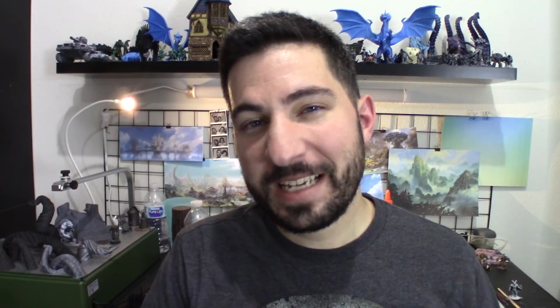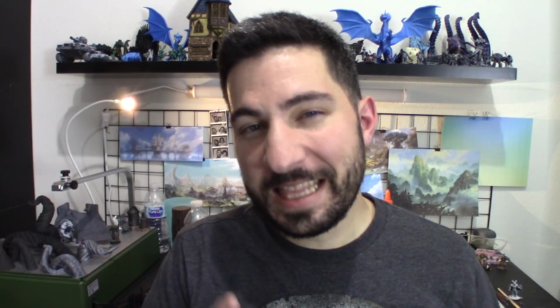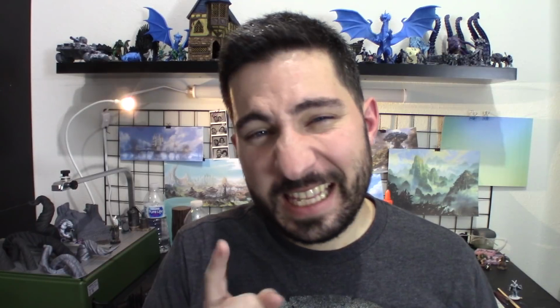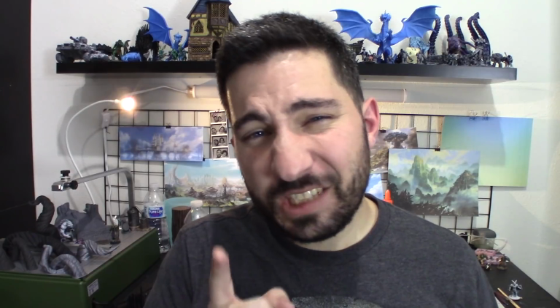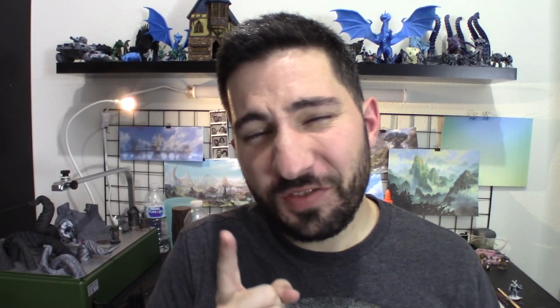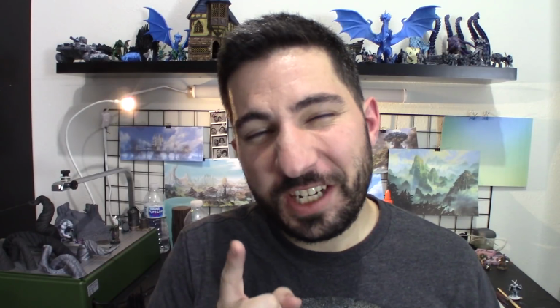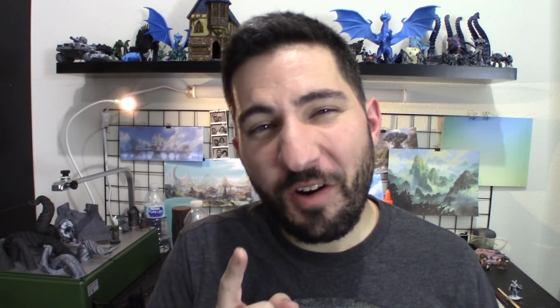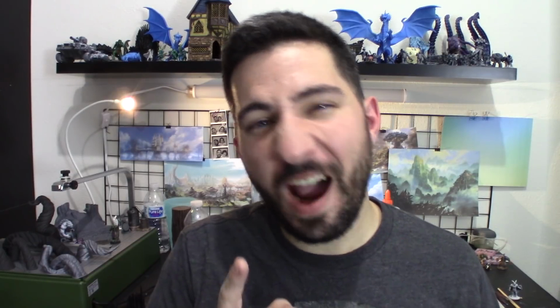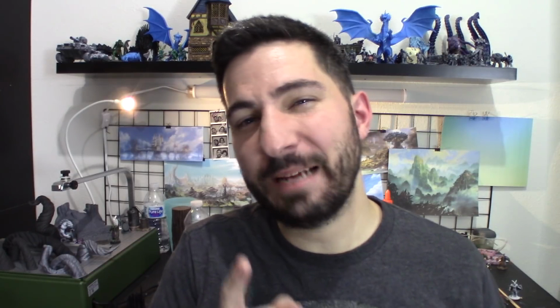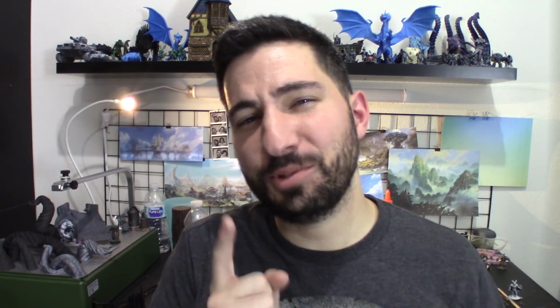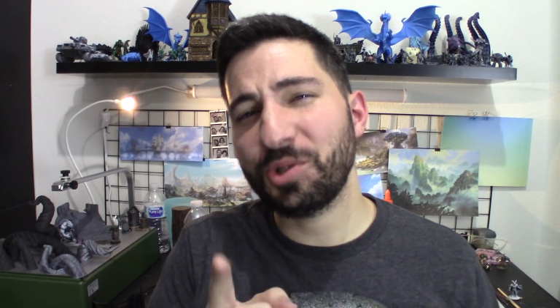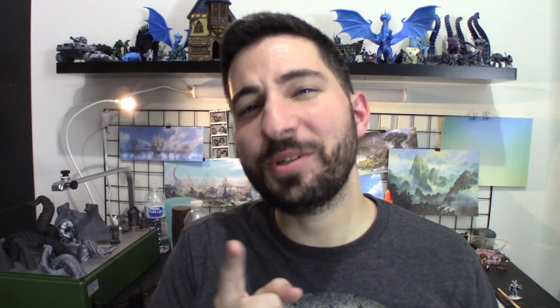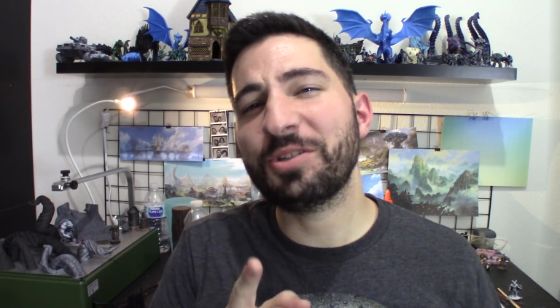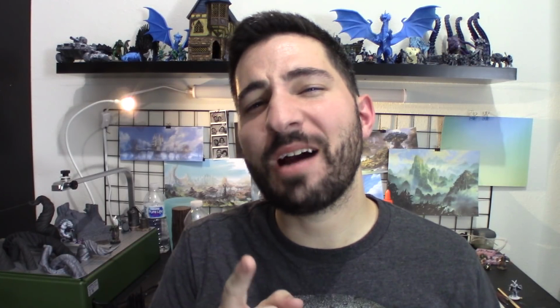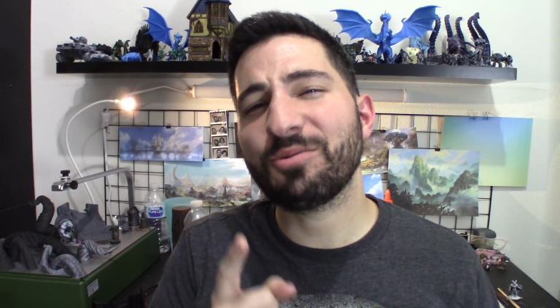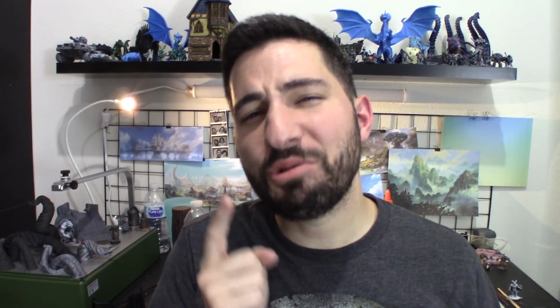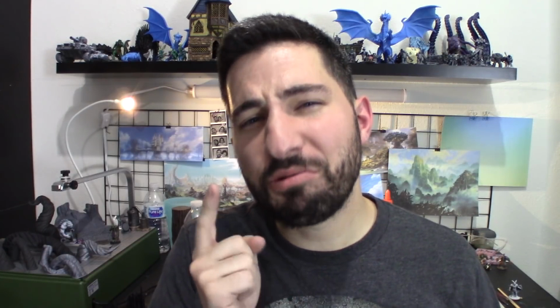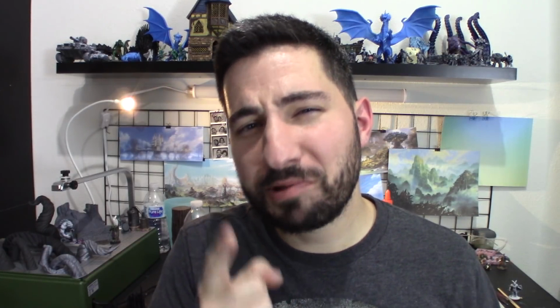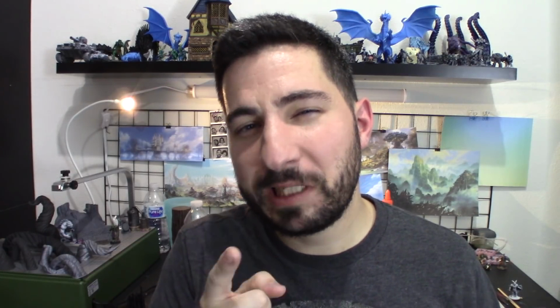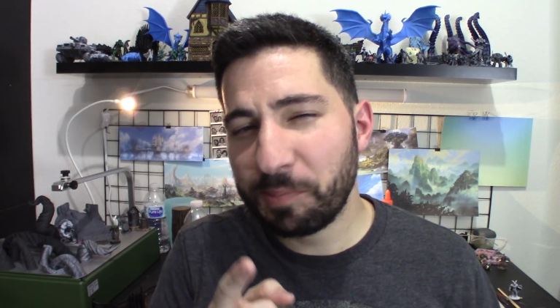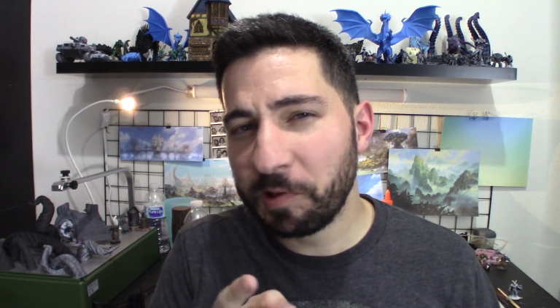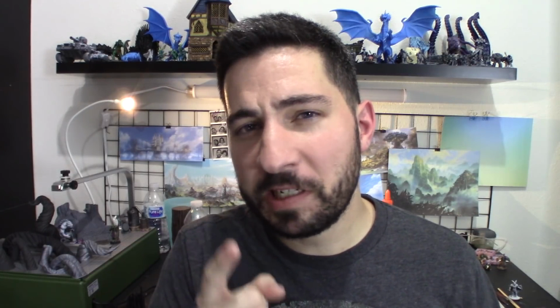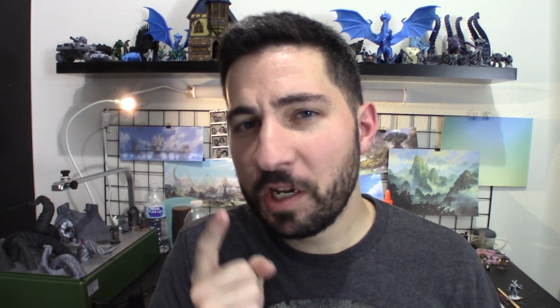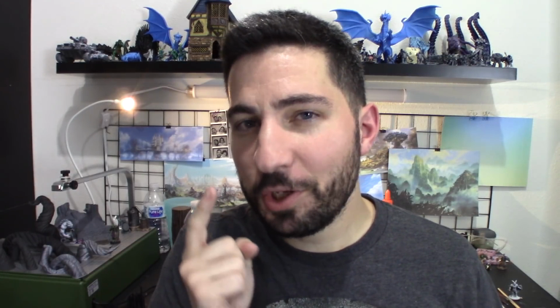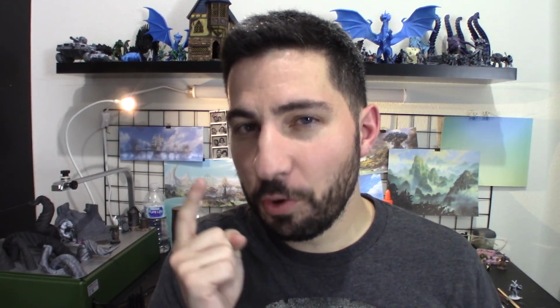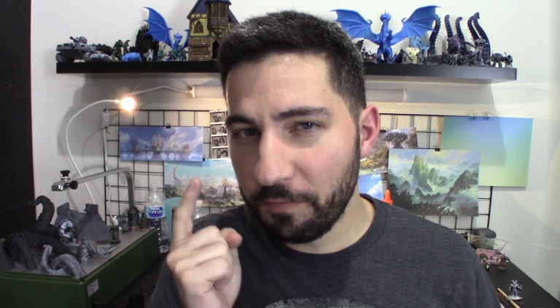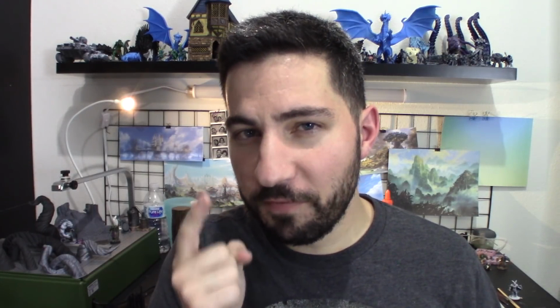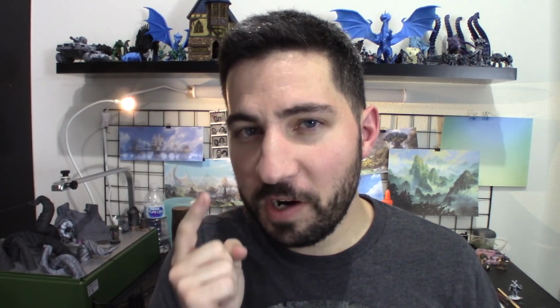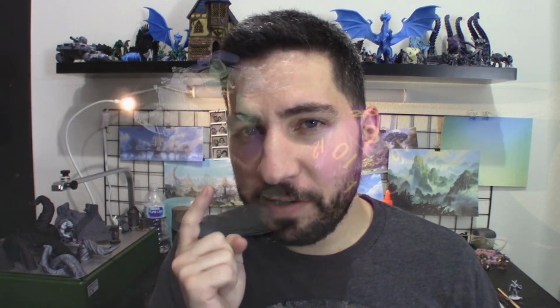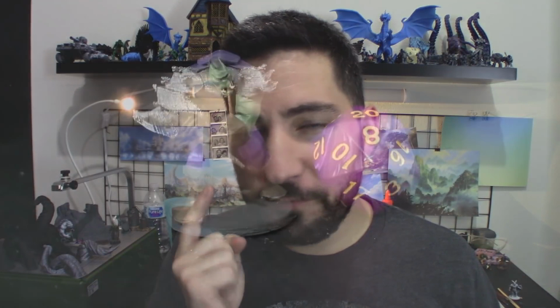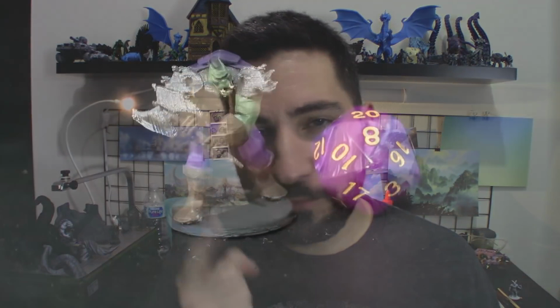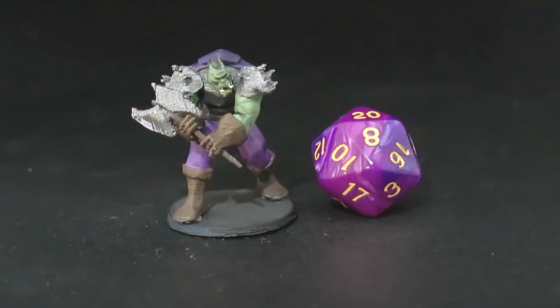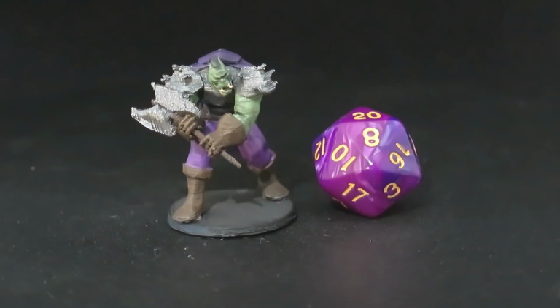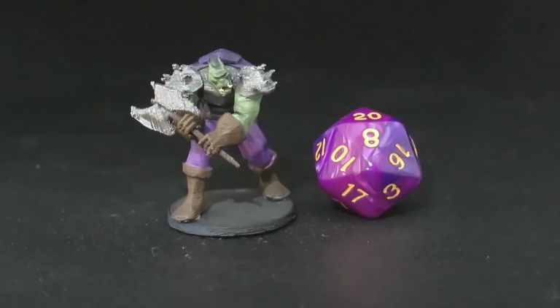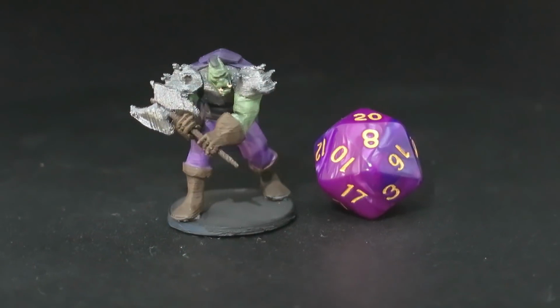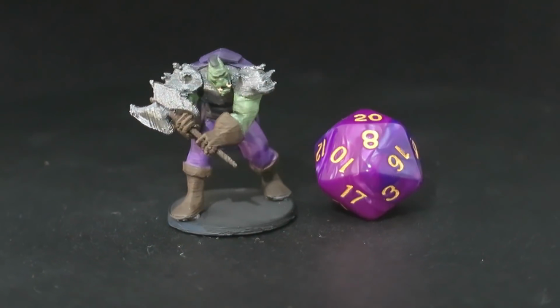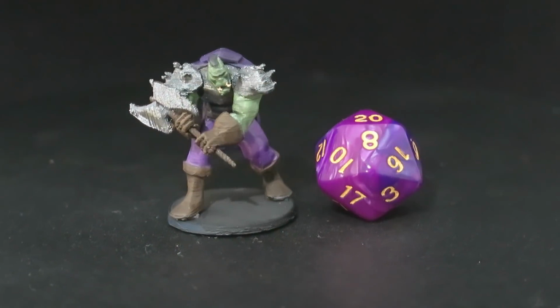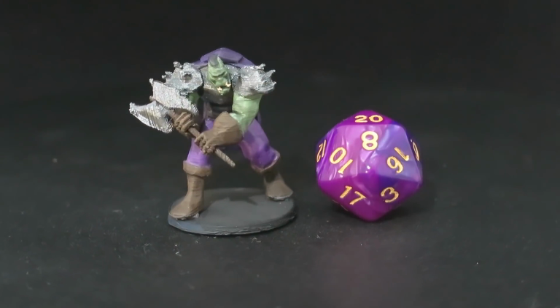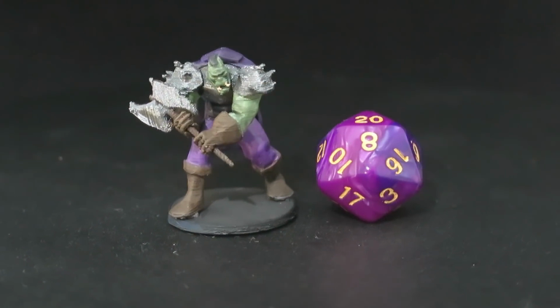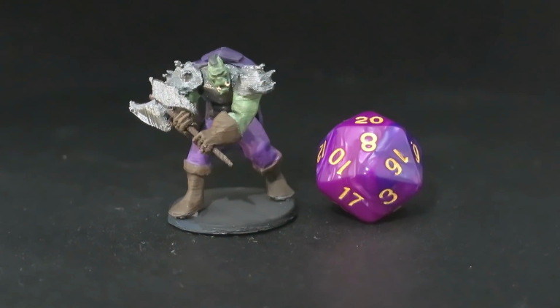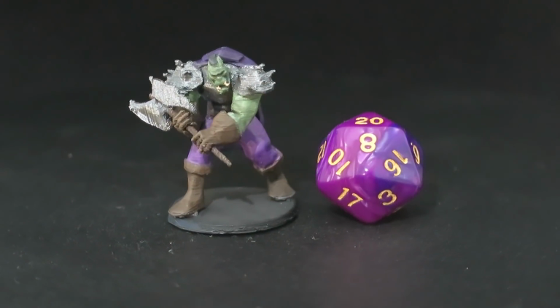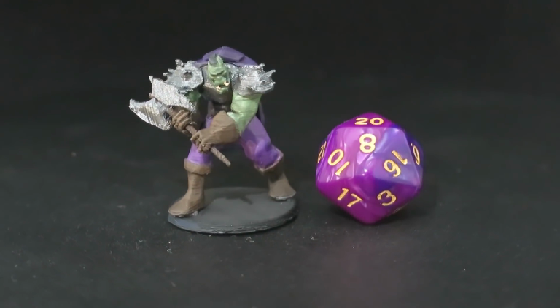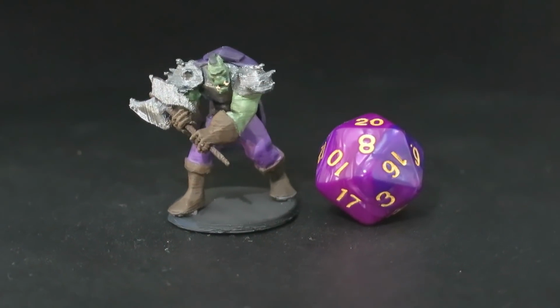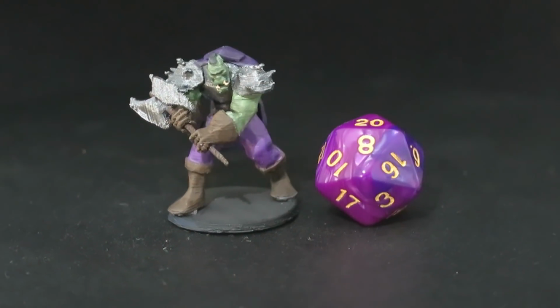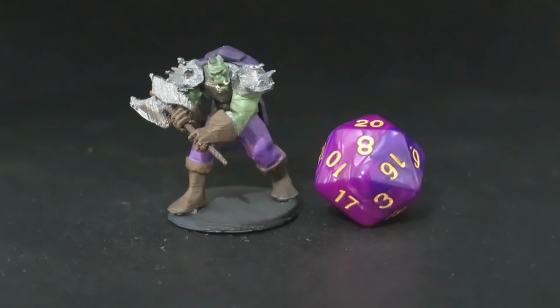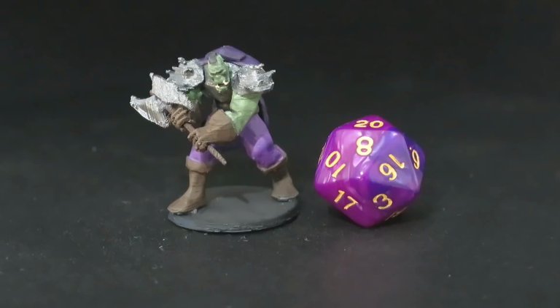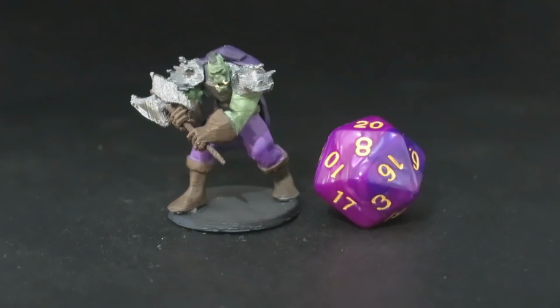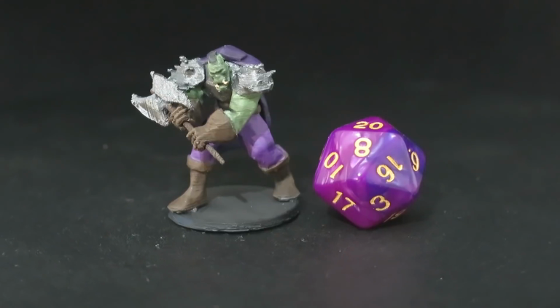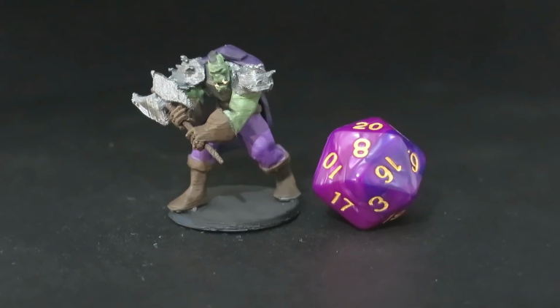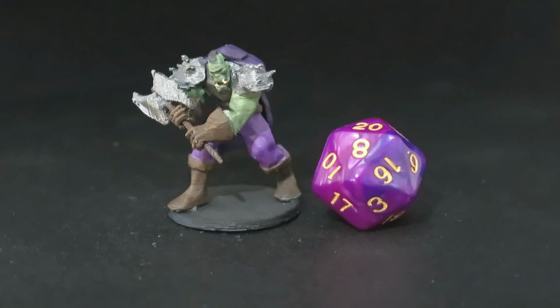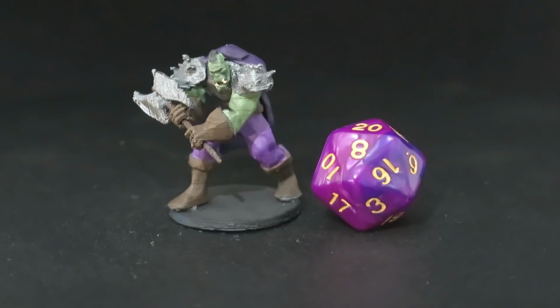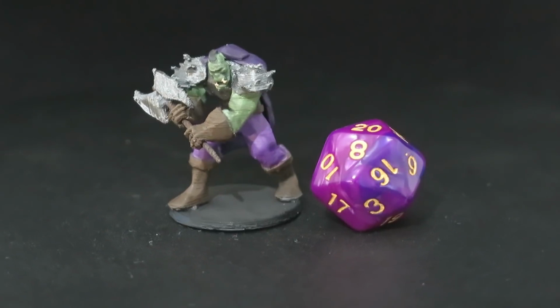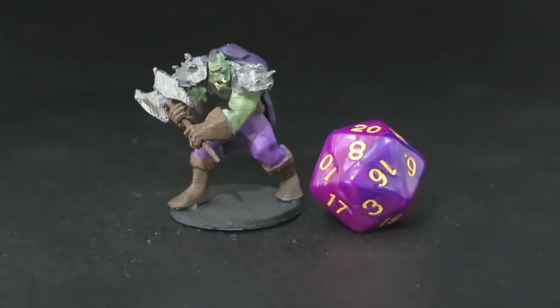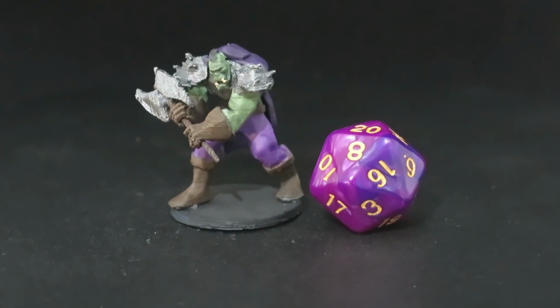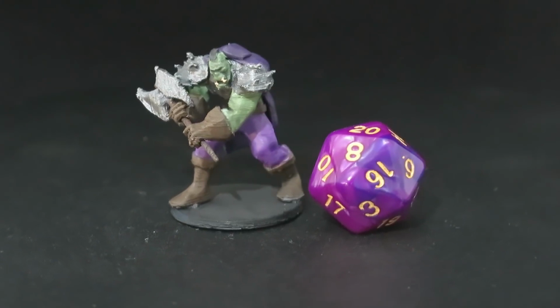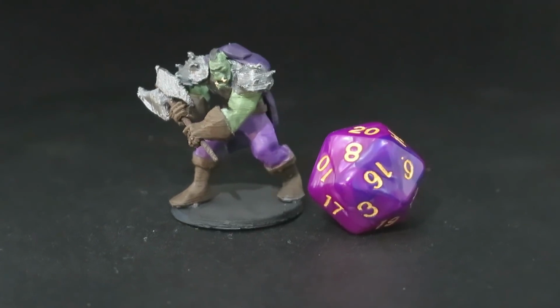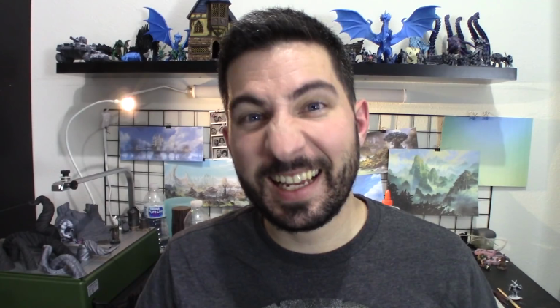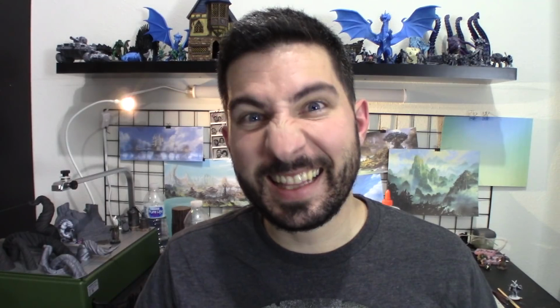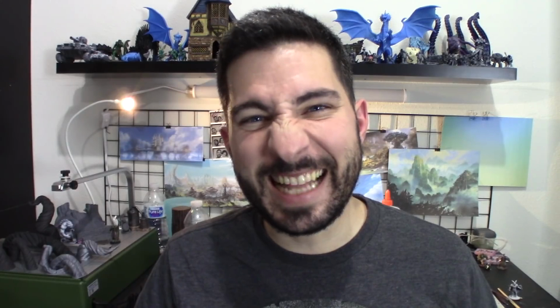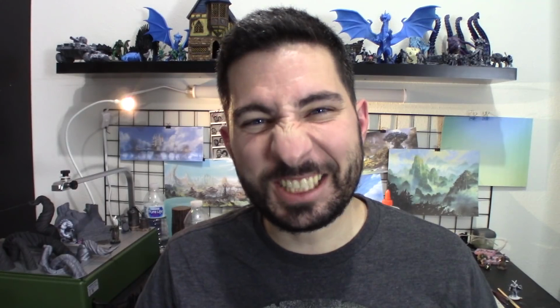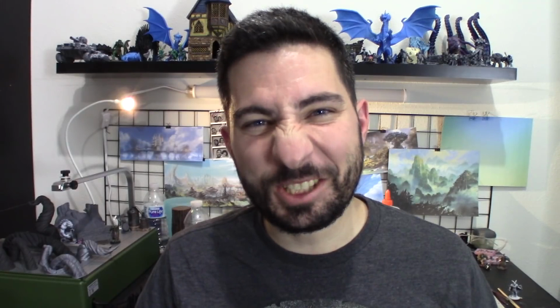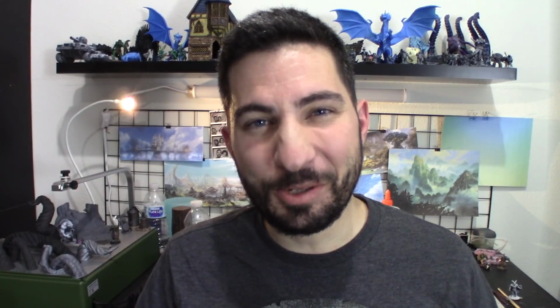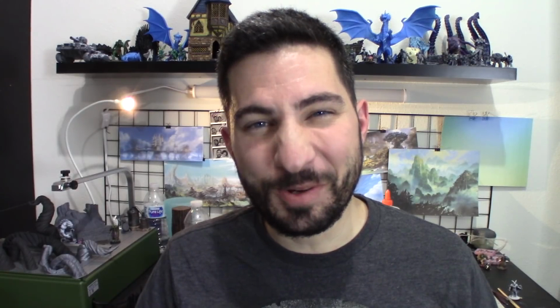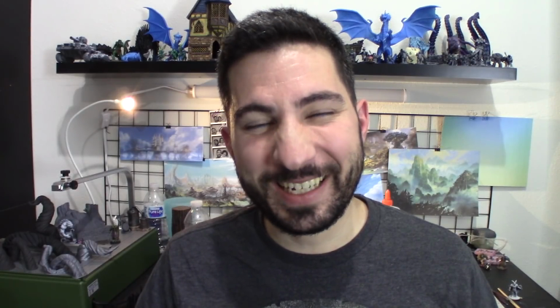In this video, I am showing you how to 3D print your very first miniature orc fighter. Let's do it.